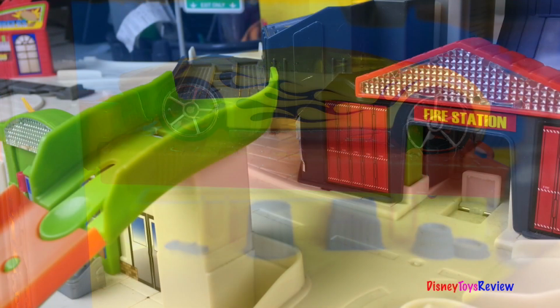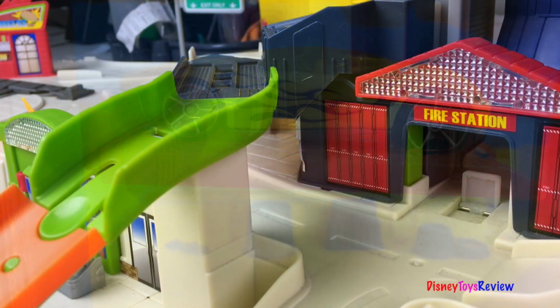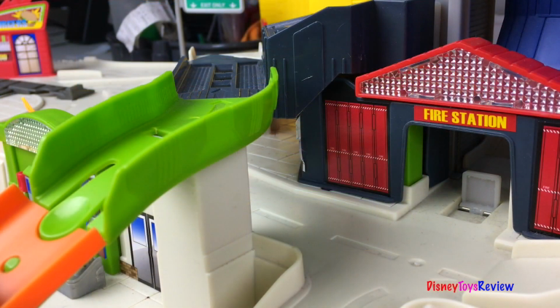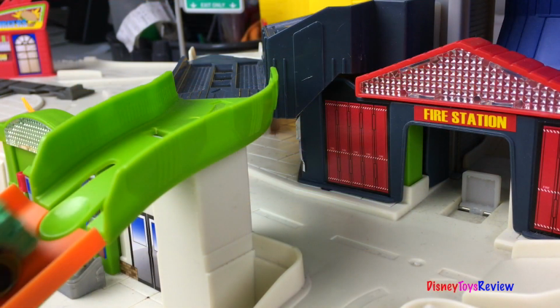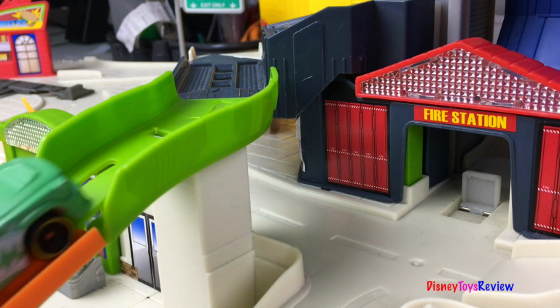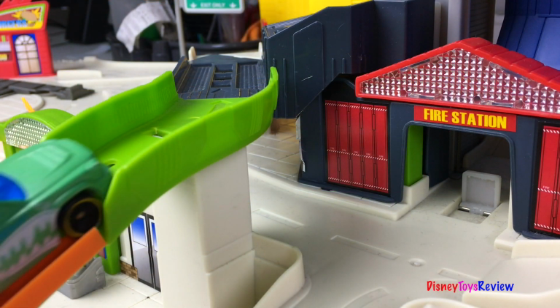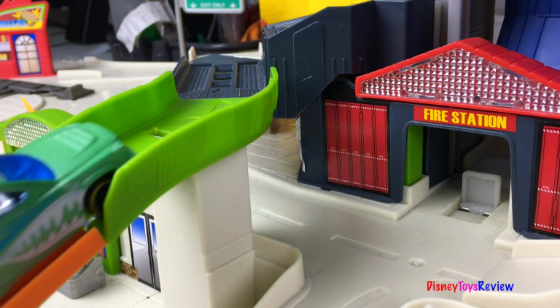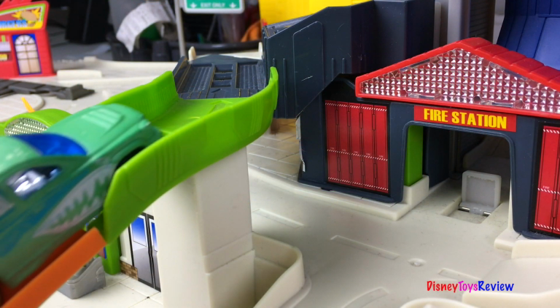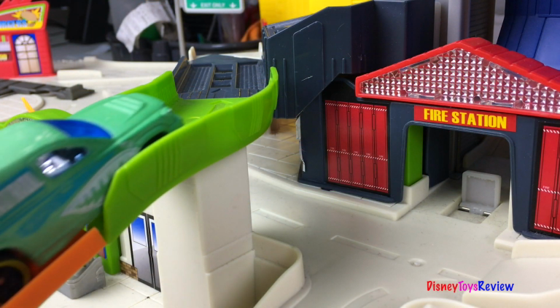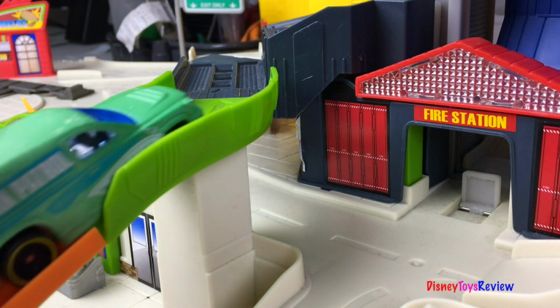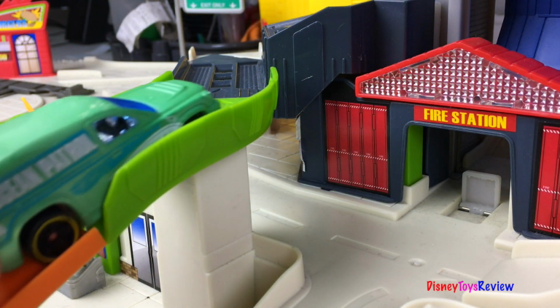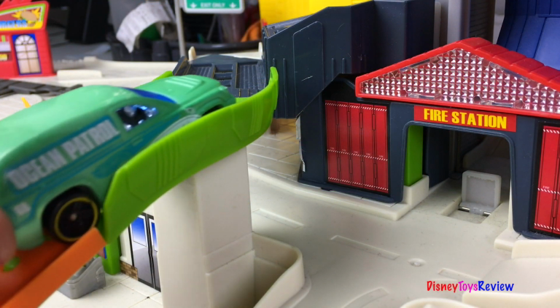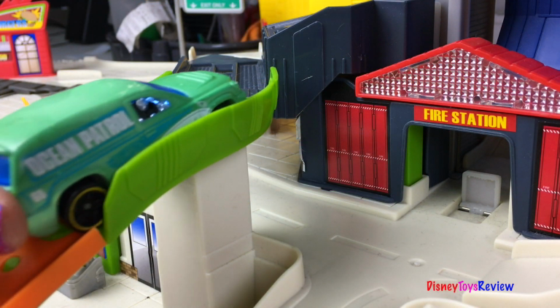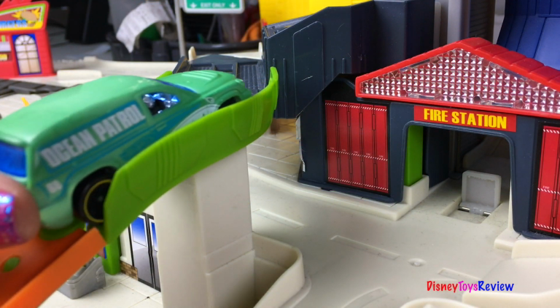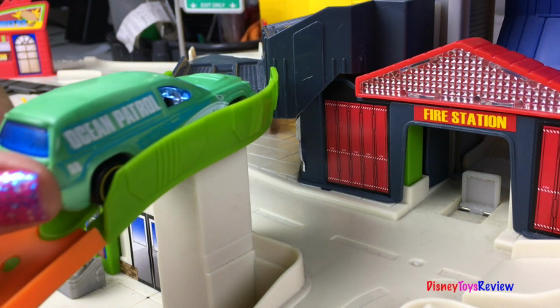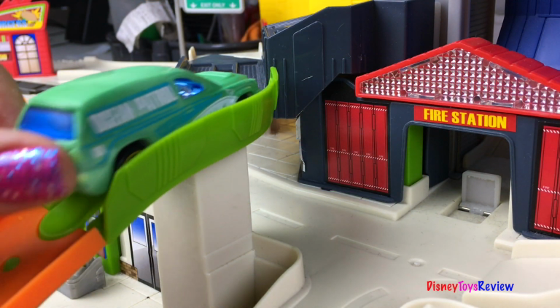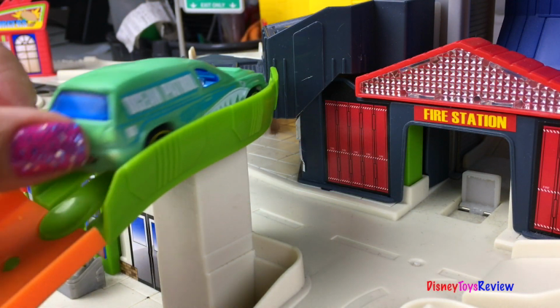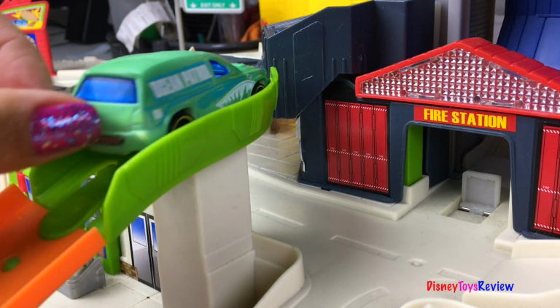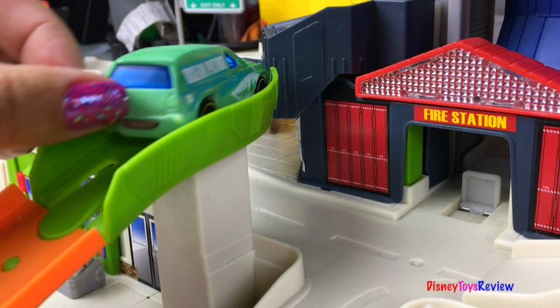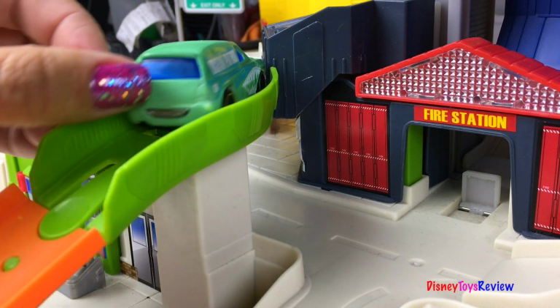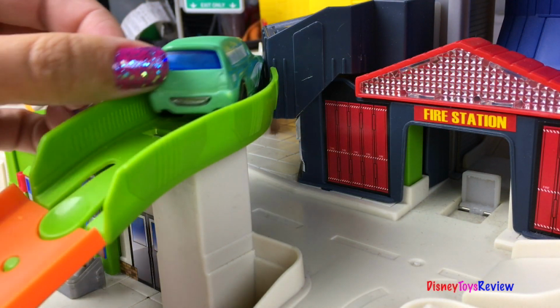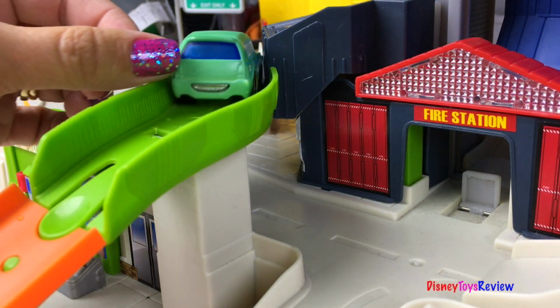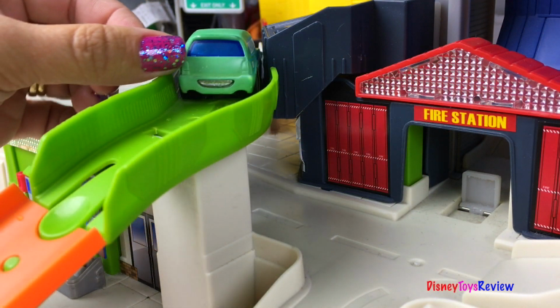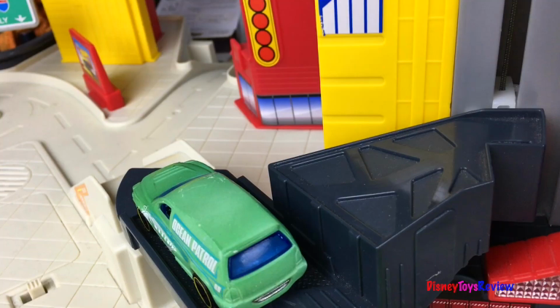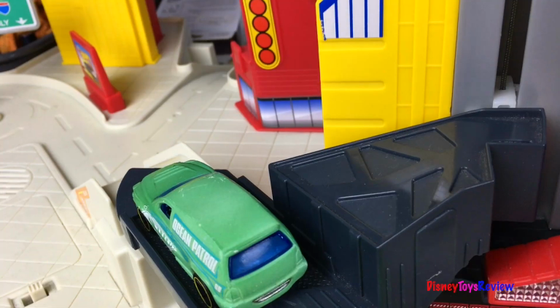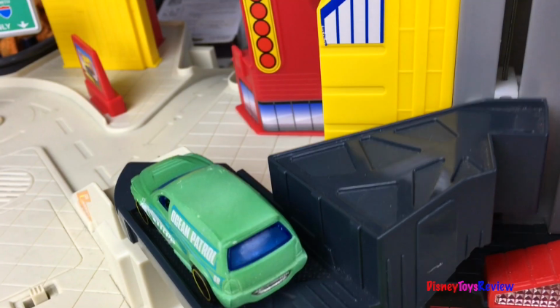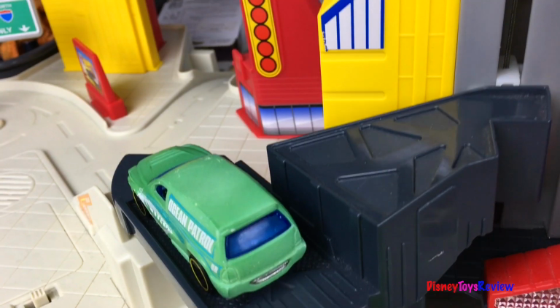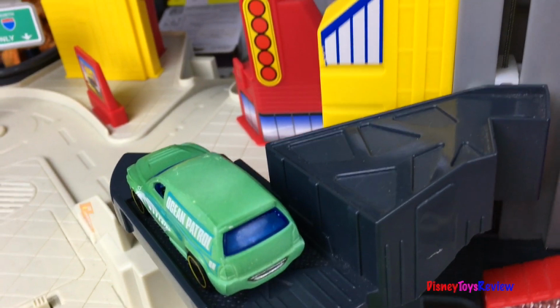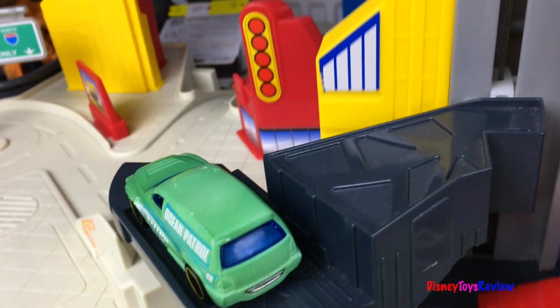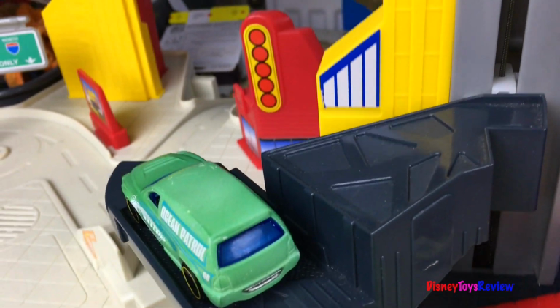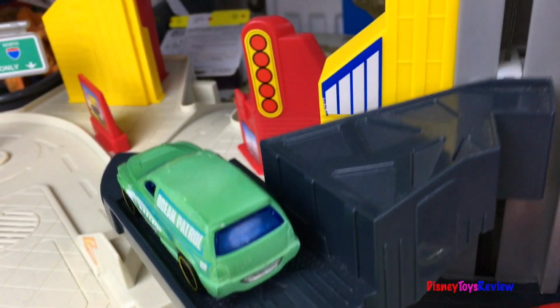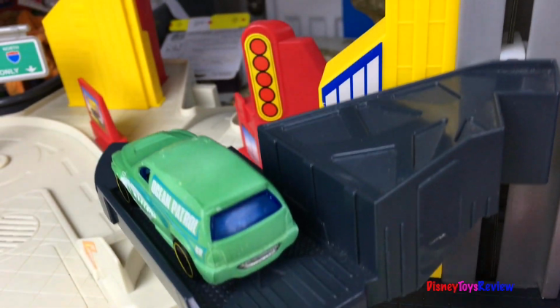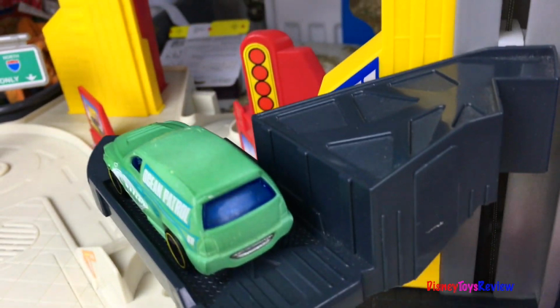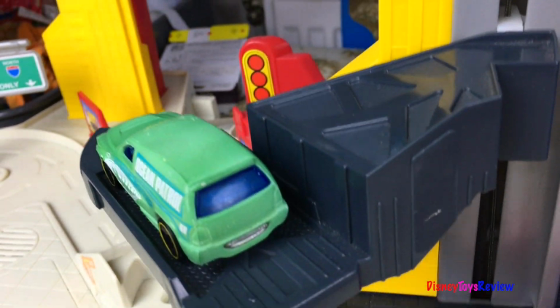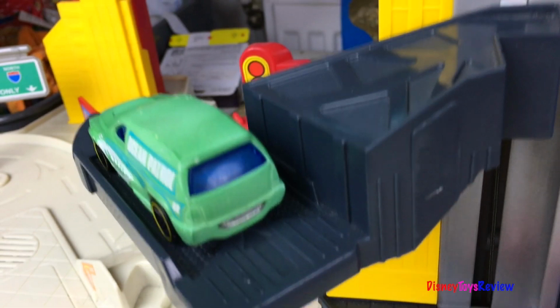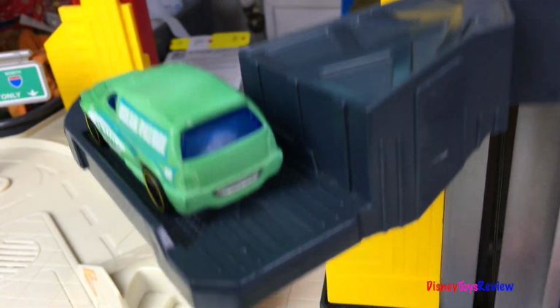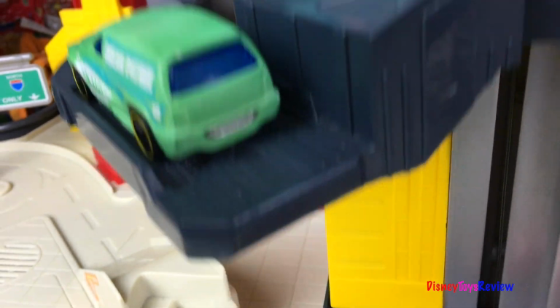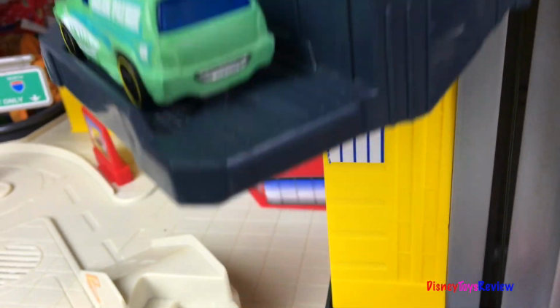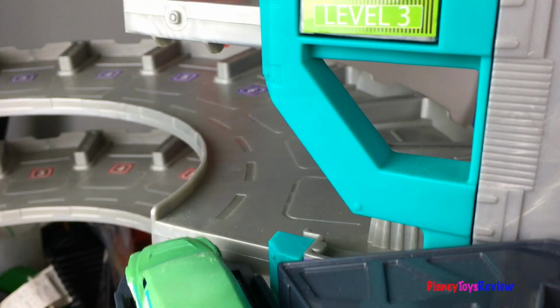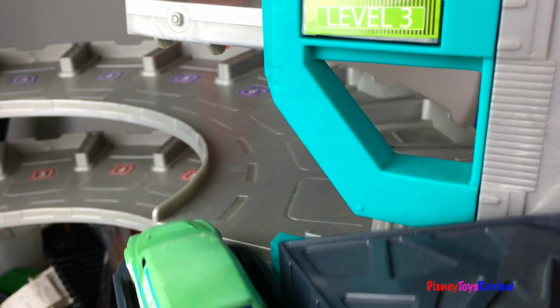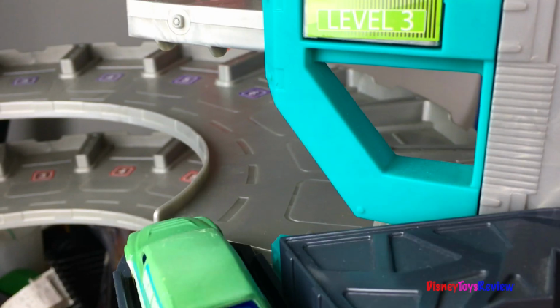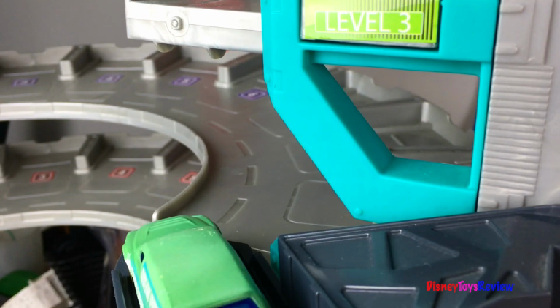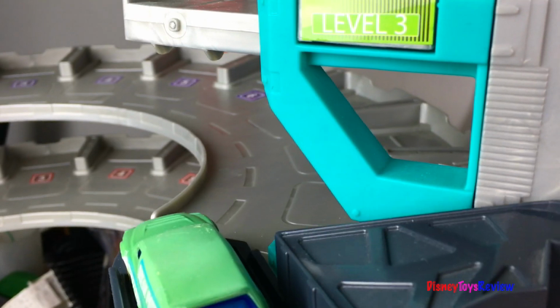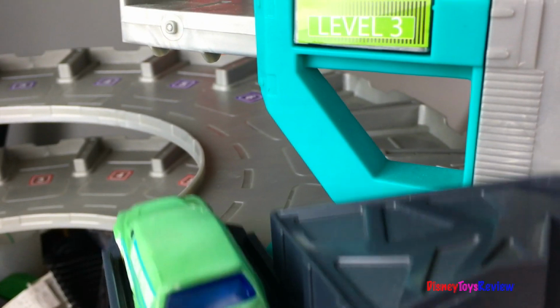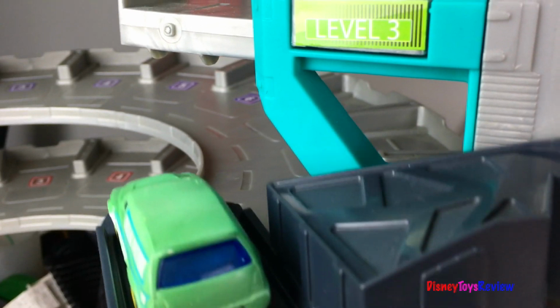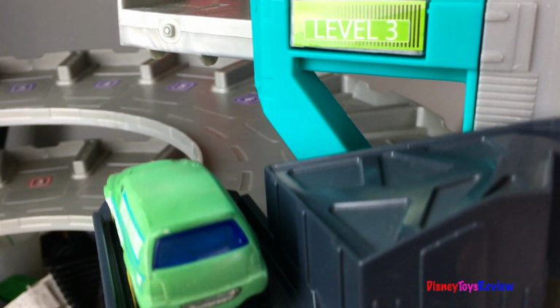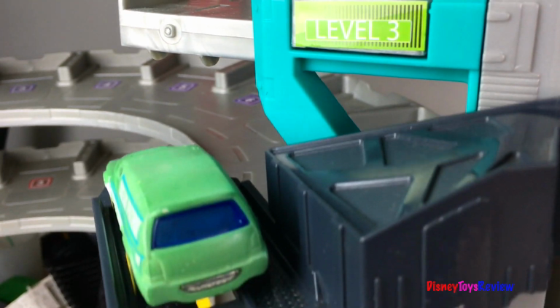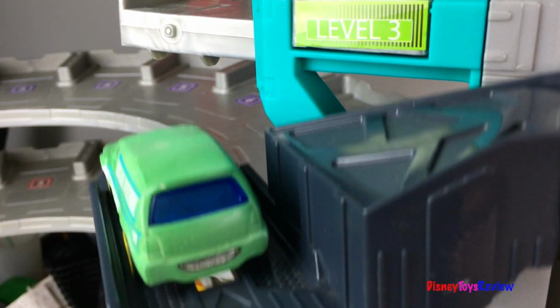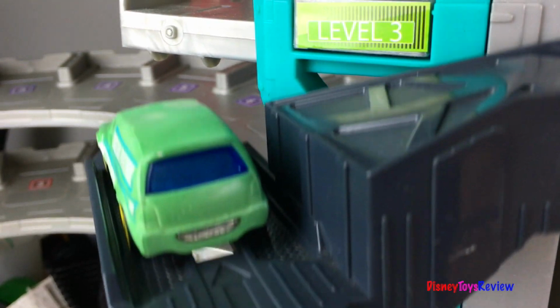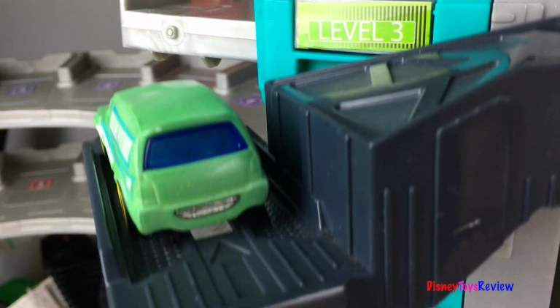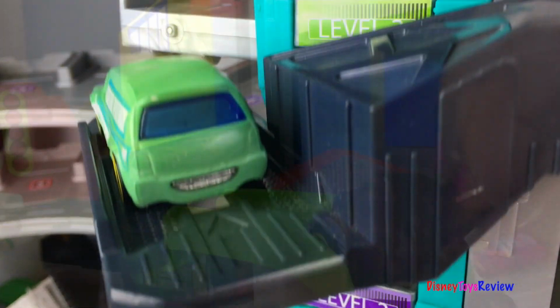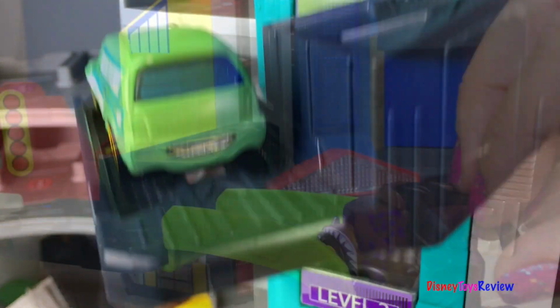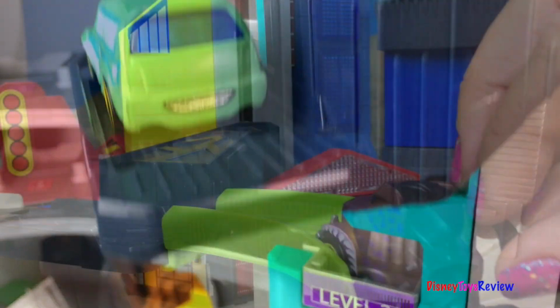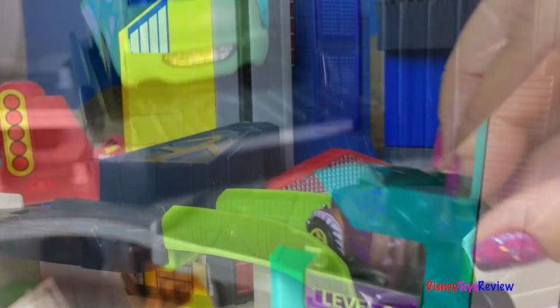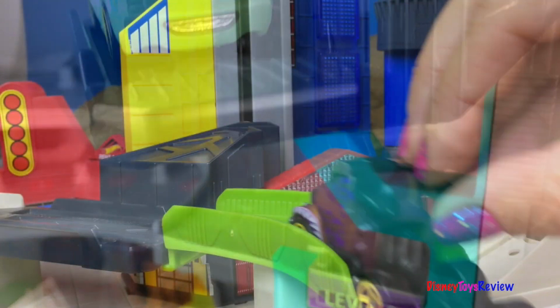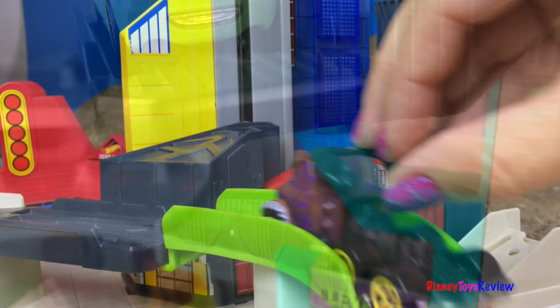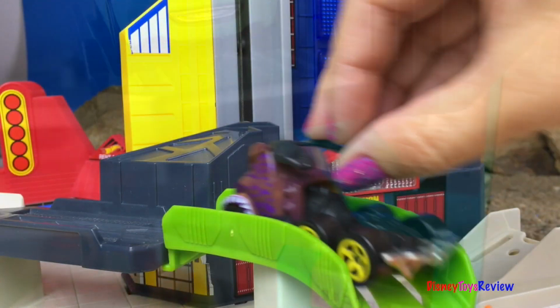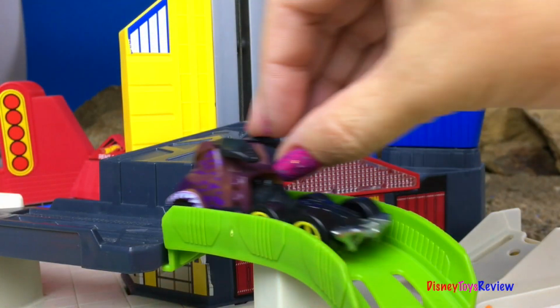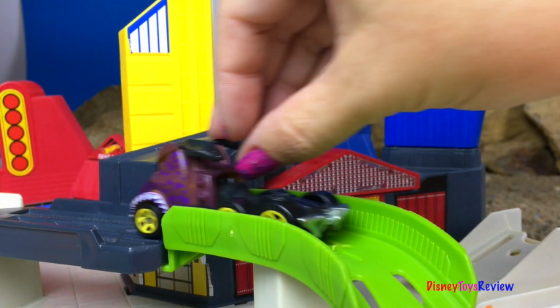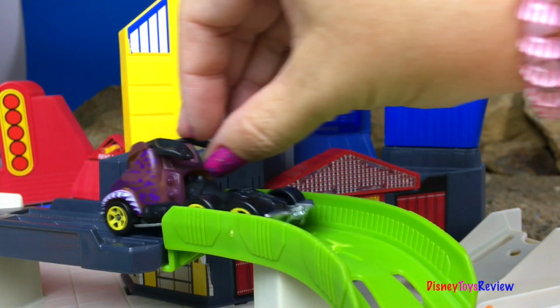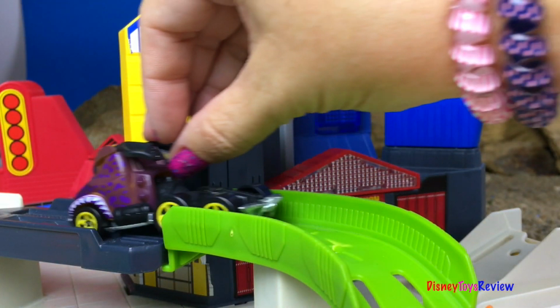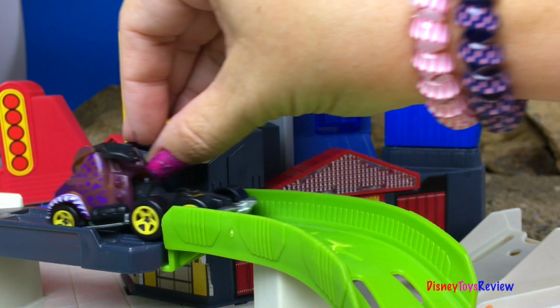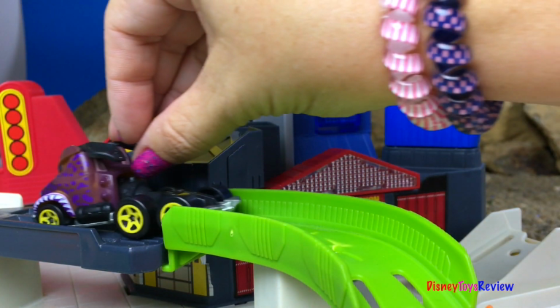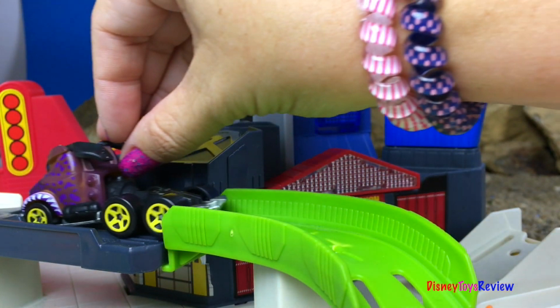Hi guys, Disney Toys Review here. Today we have a story with Hot Wheels and Disney cars. Let's check it out.